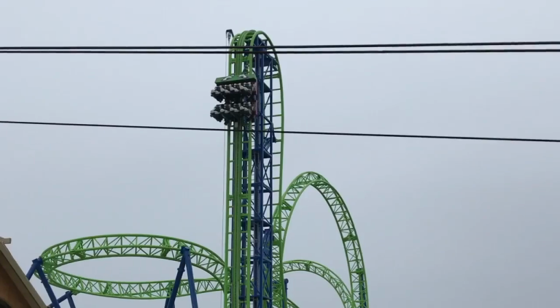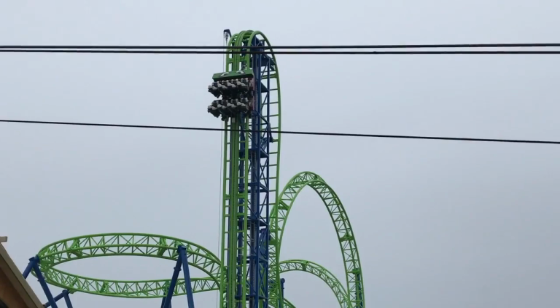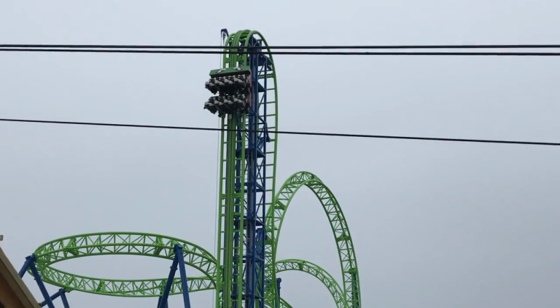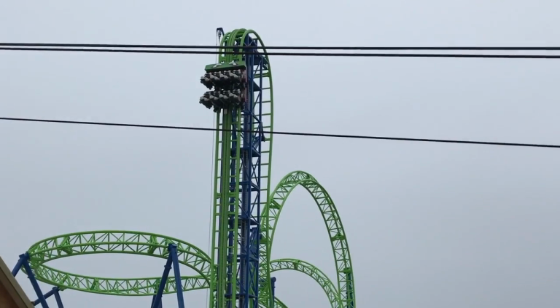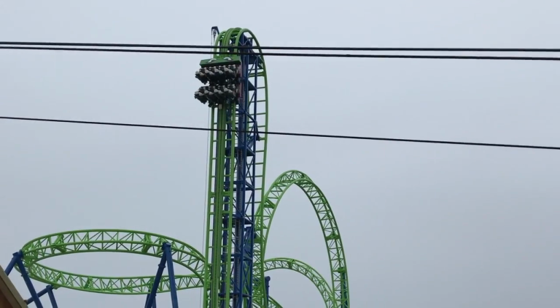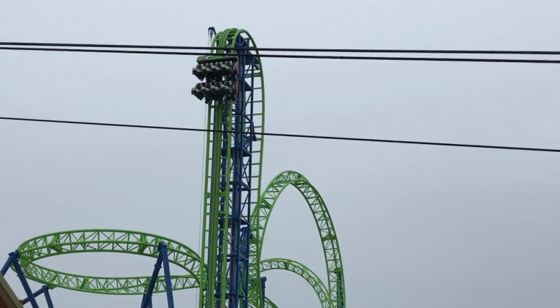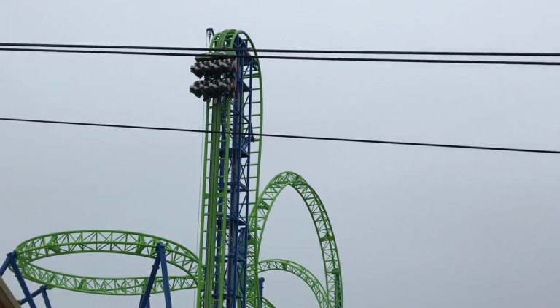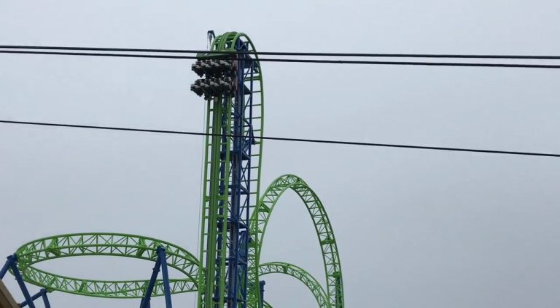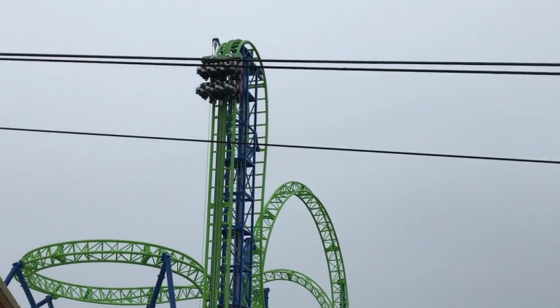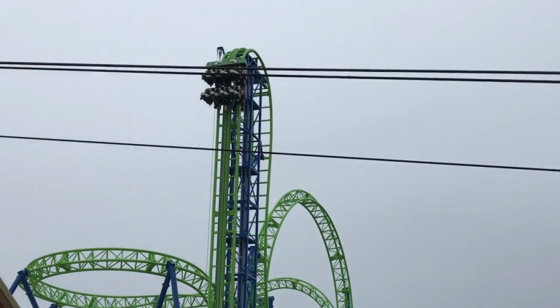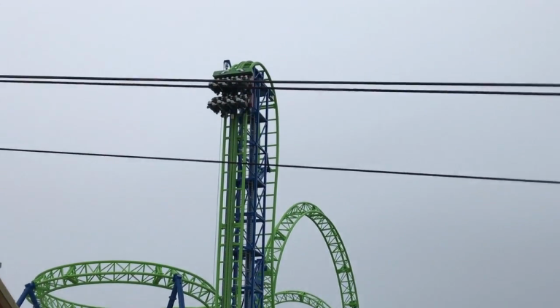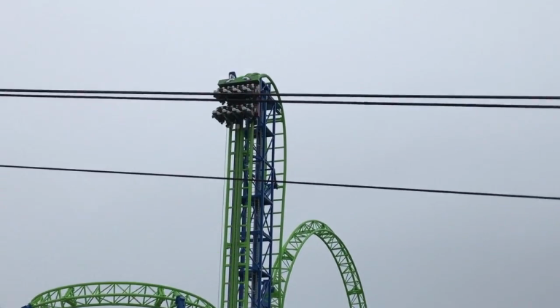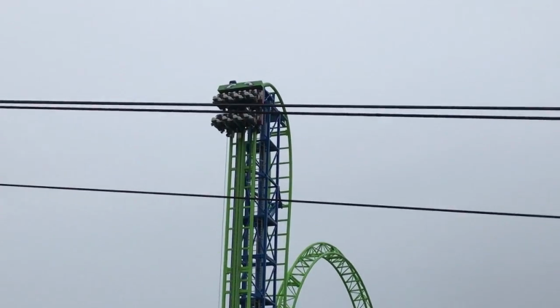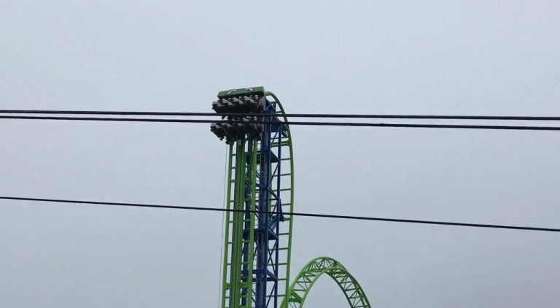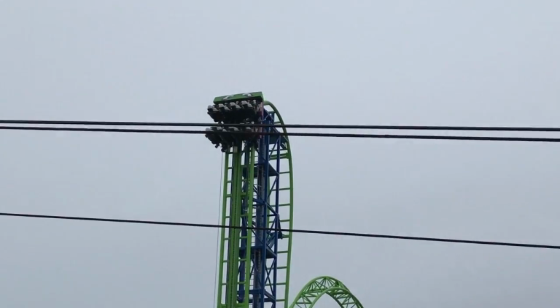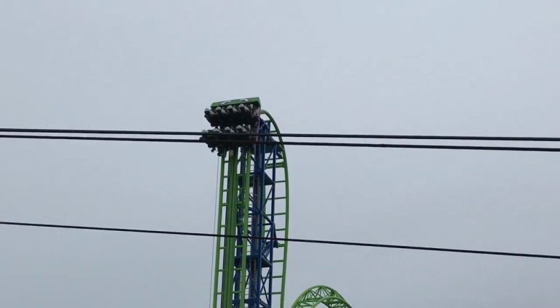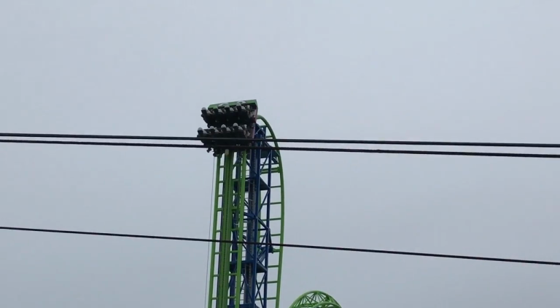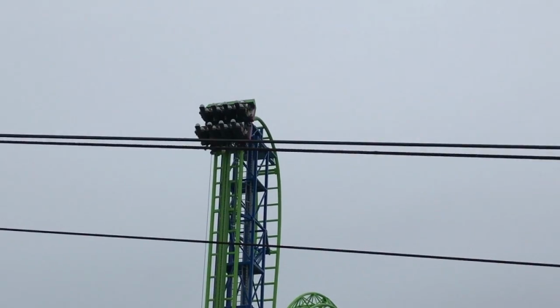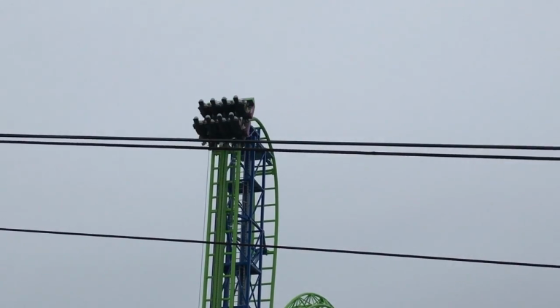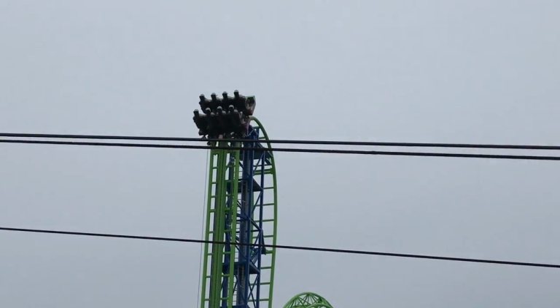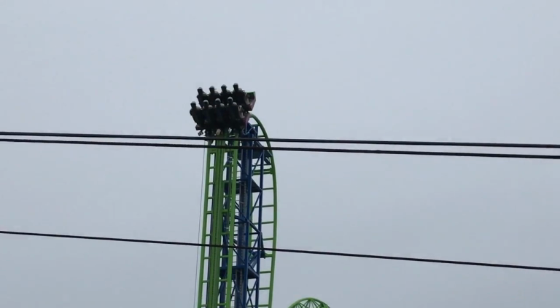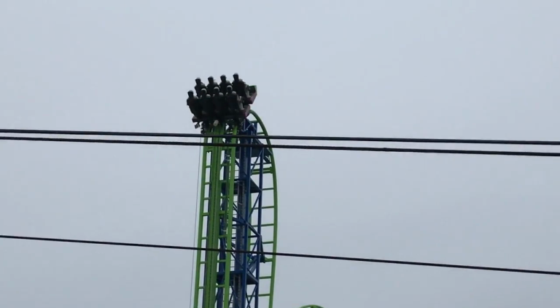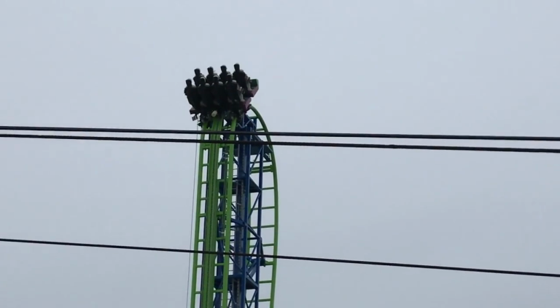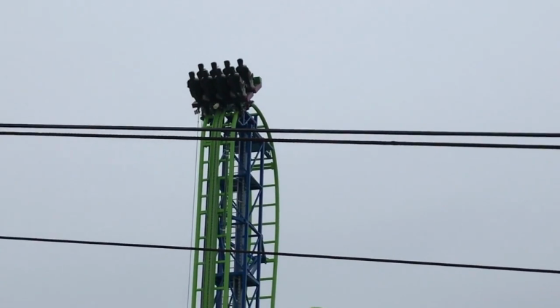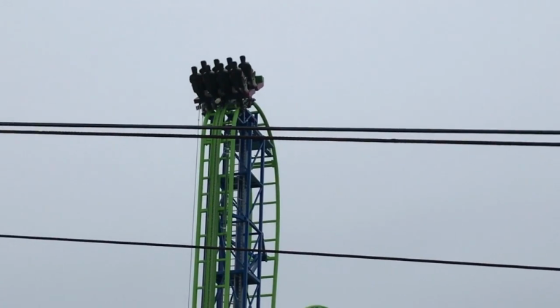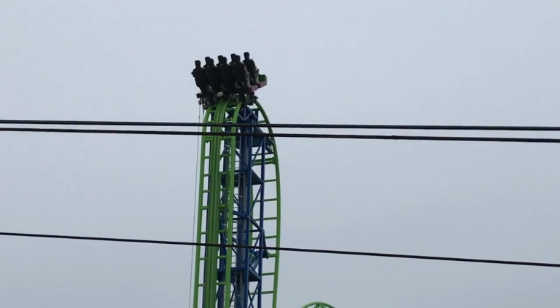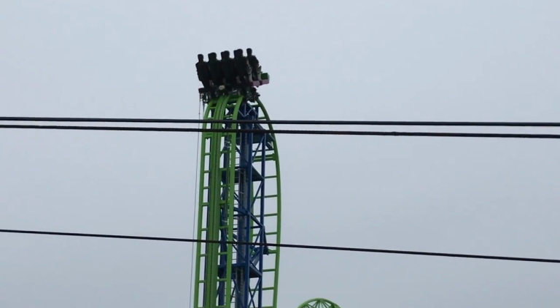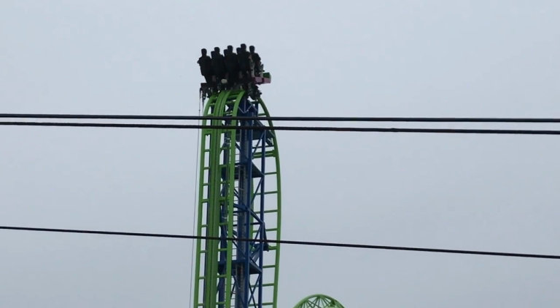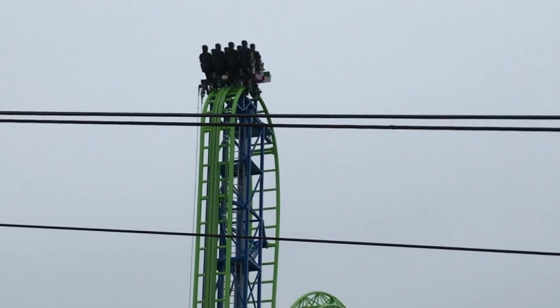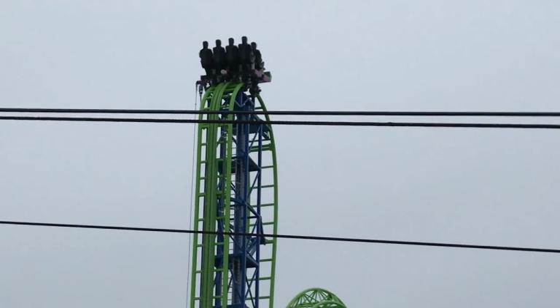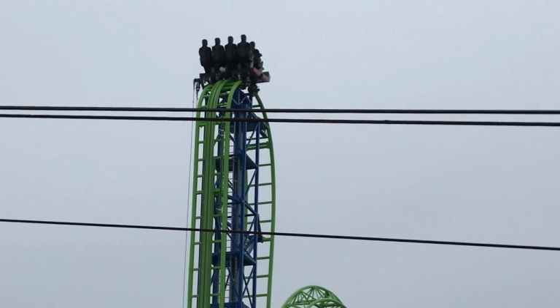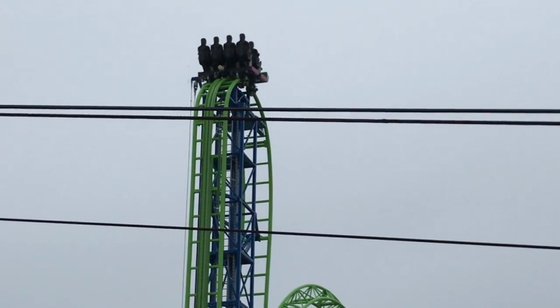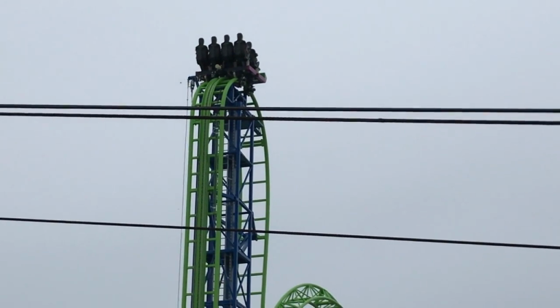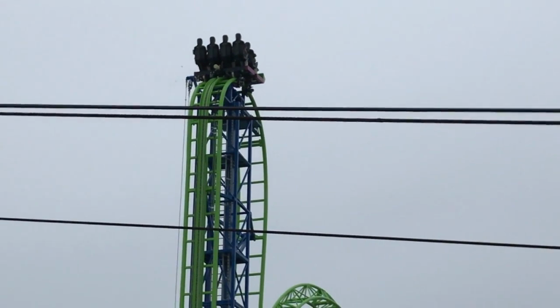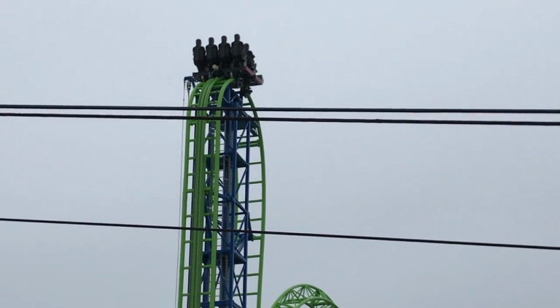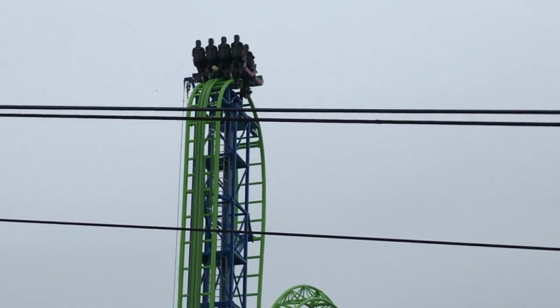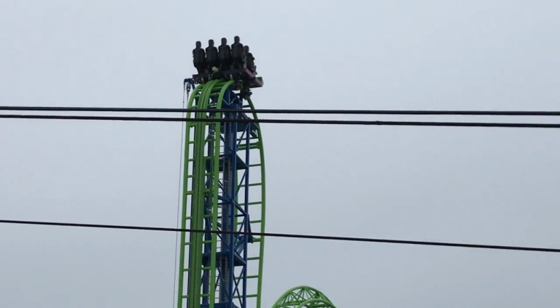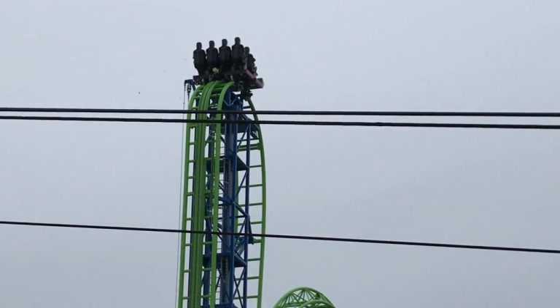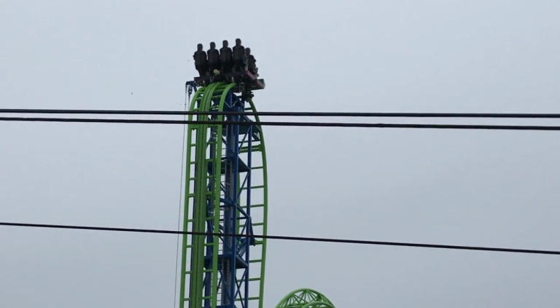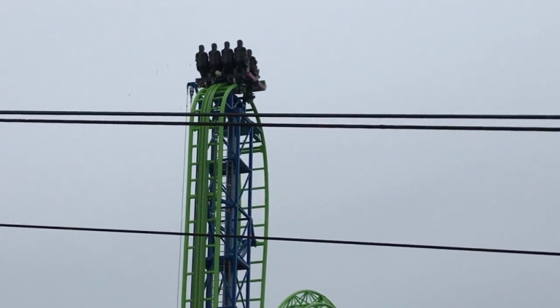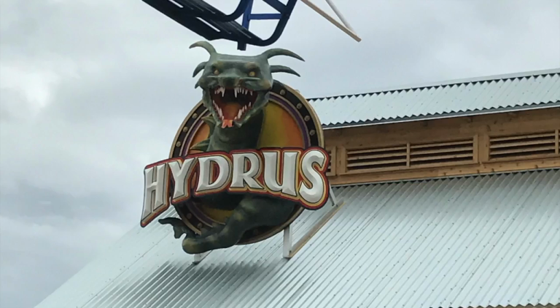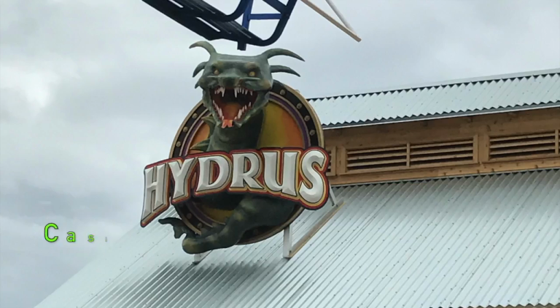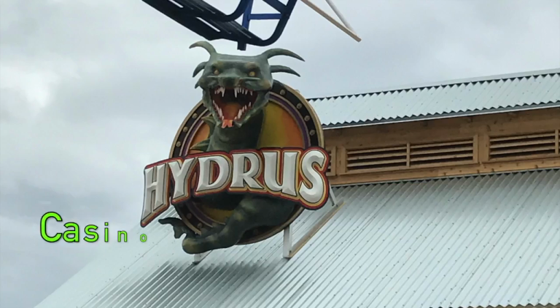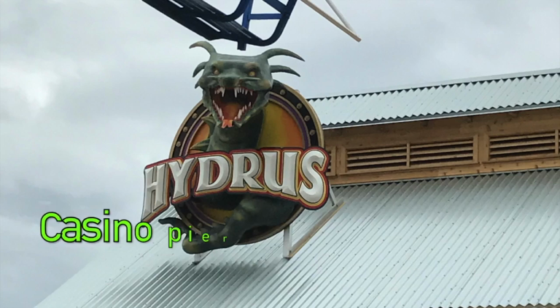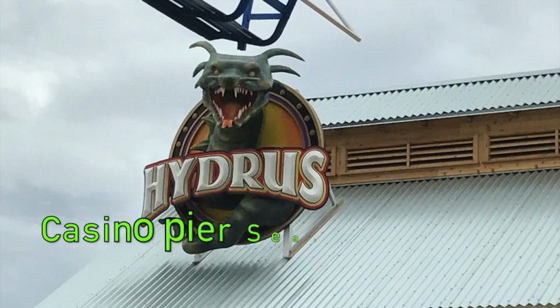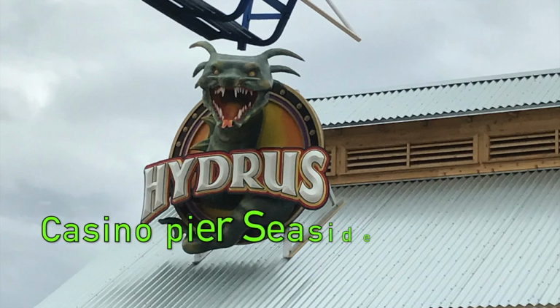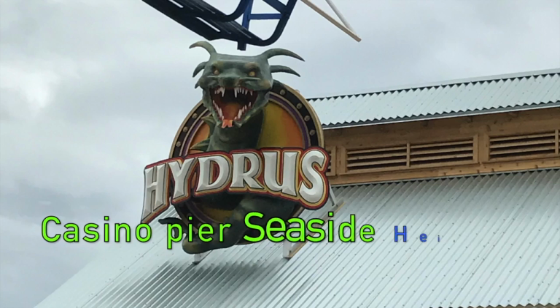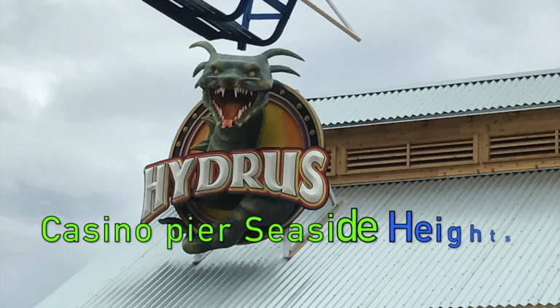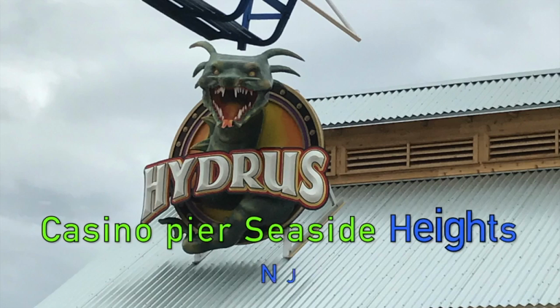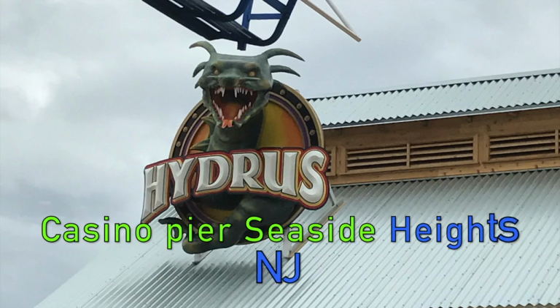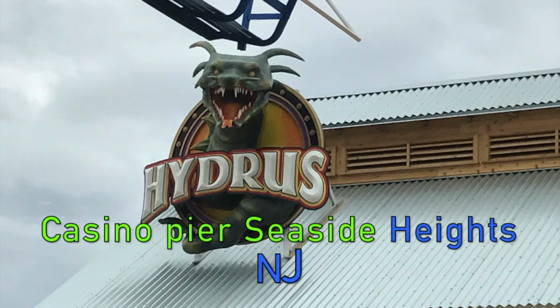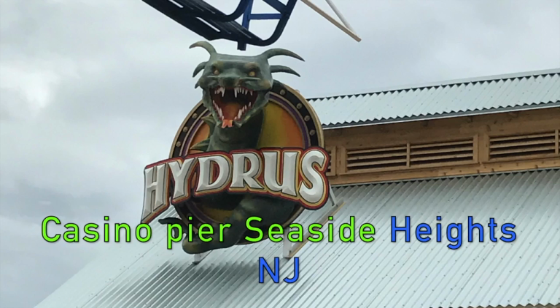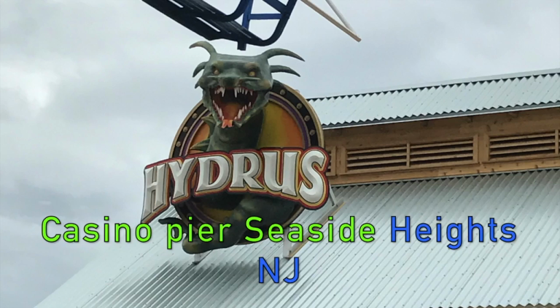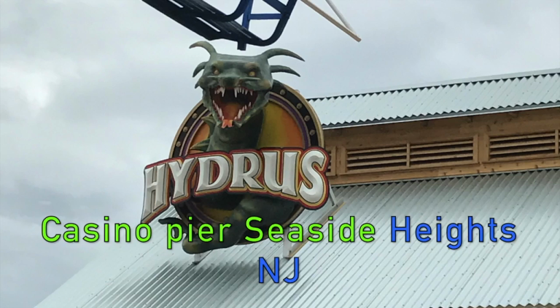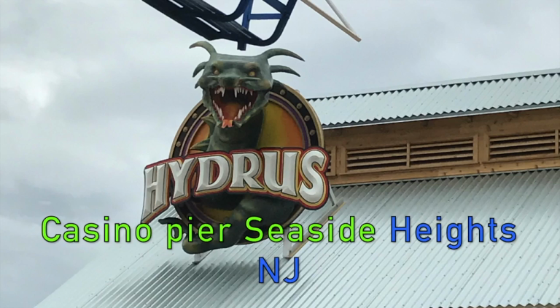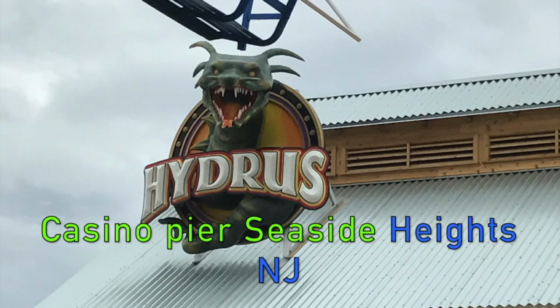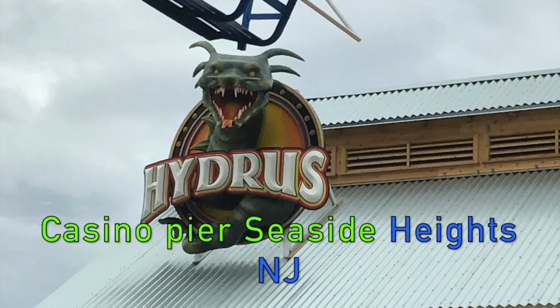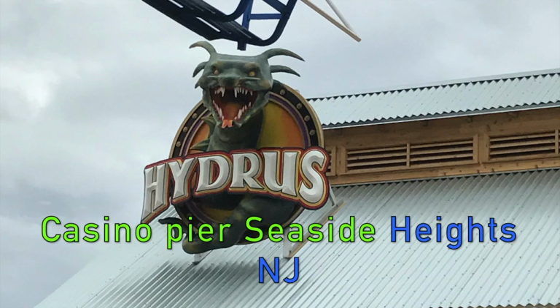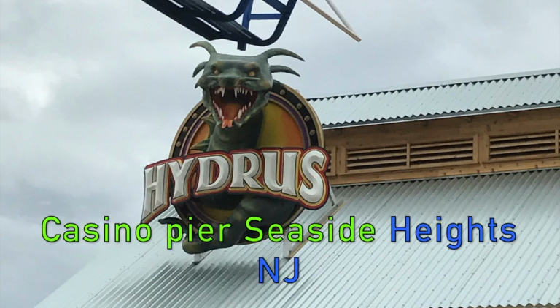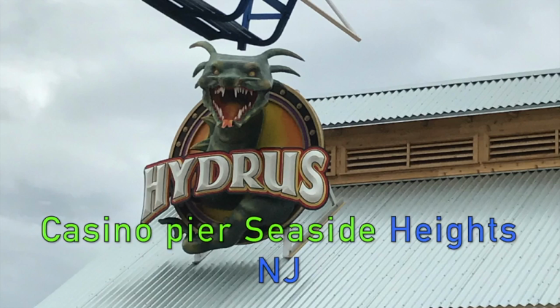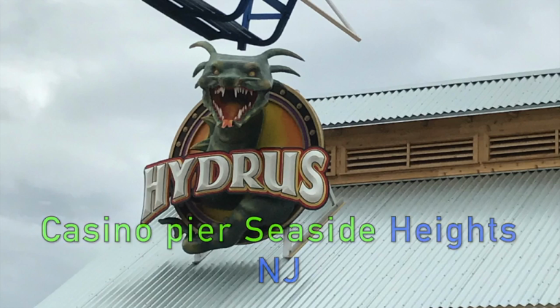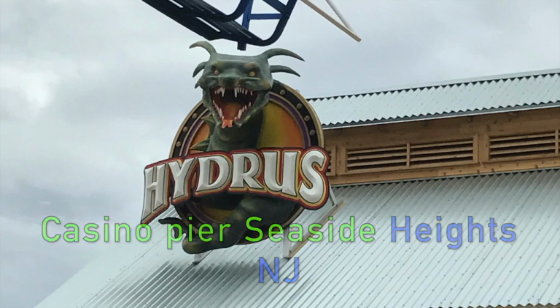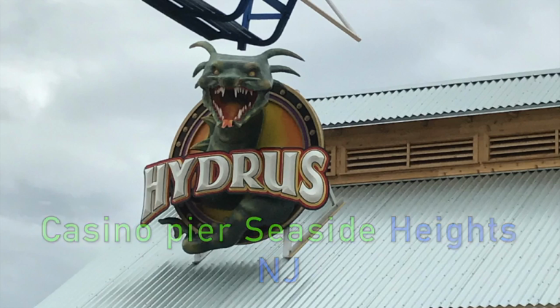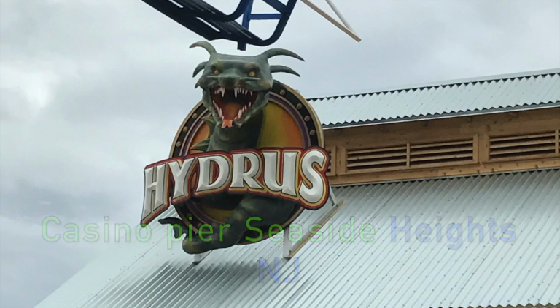What is up guys, CrusaderCat here, and today I have another coaster review for you guys. Today we will be talking about Hydras at Casino Pier at Seaside Heights, New Jersey.